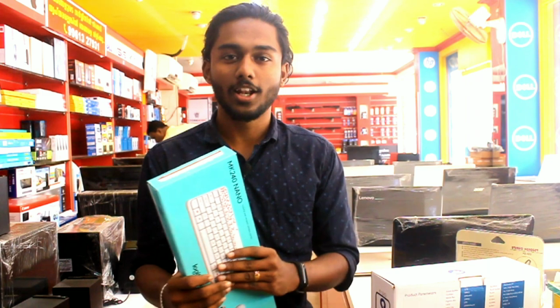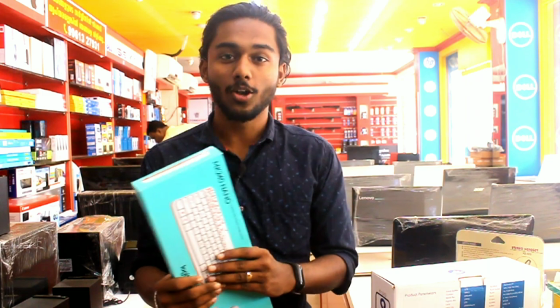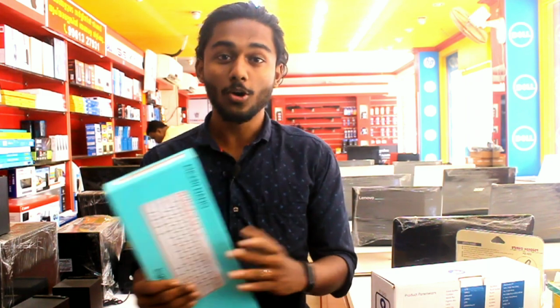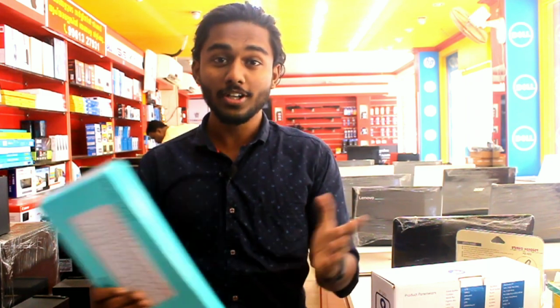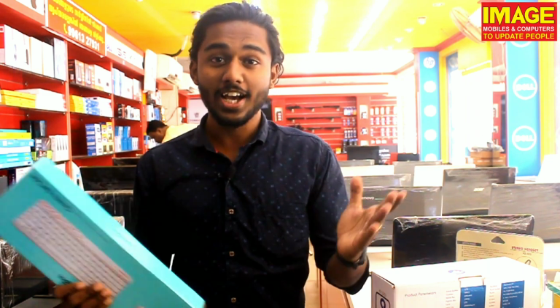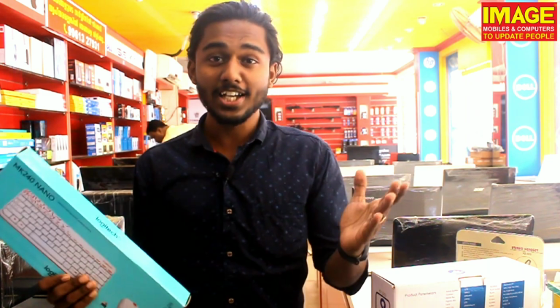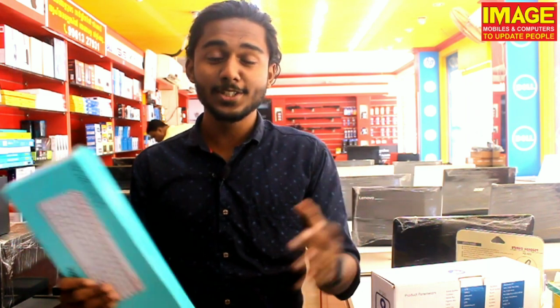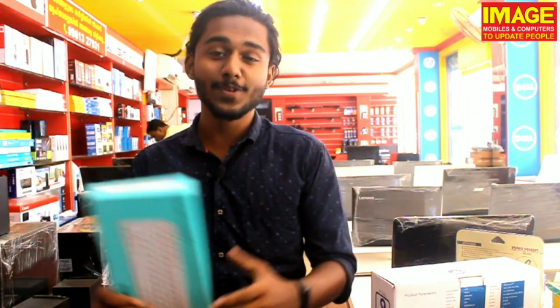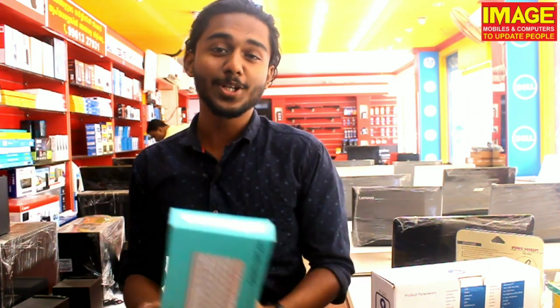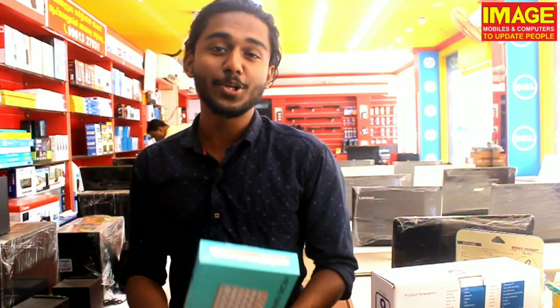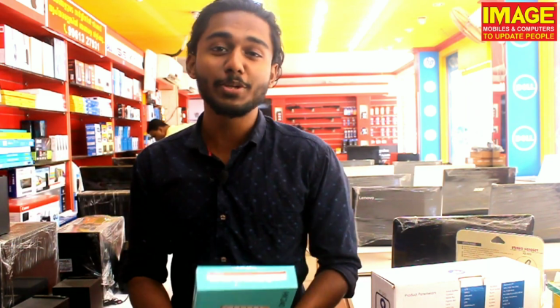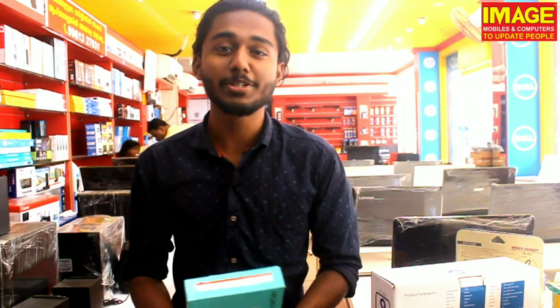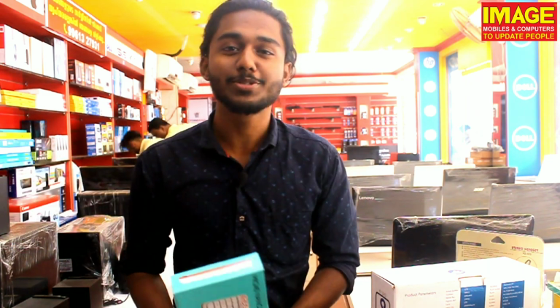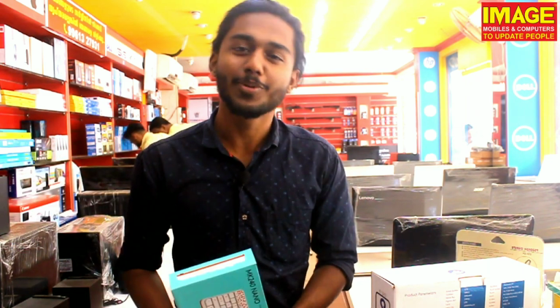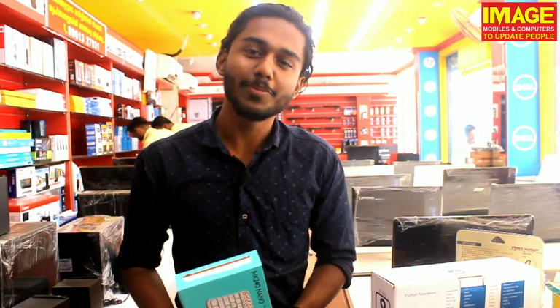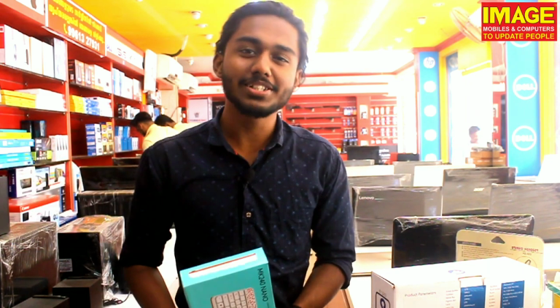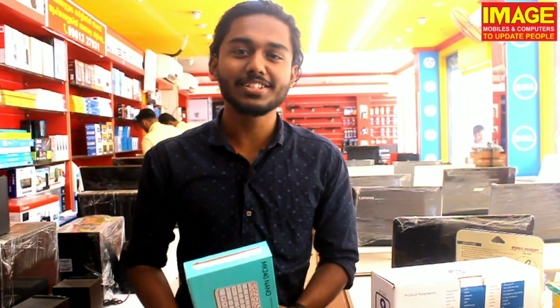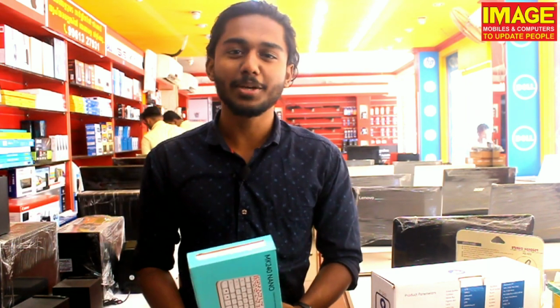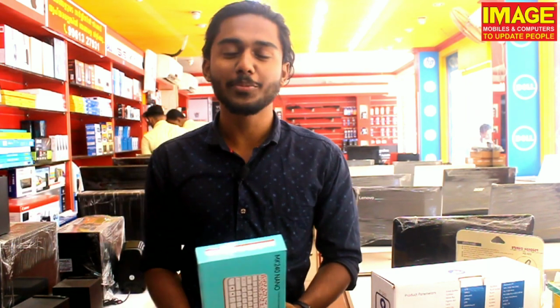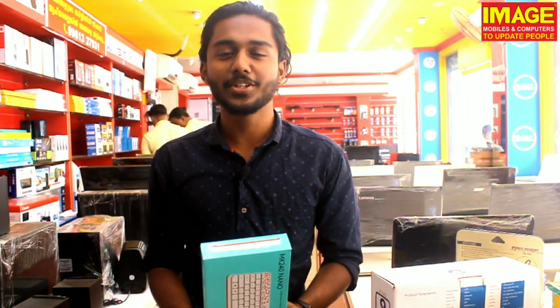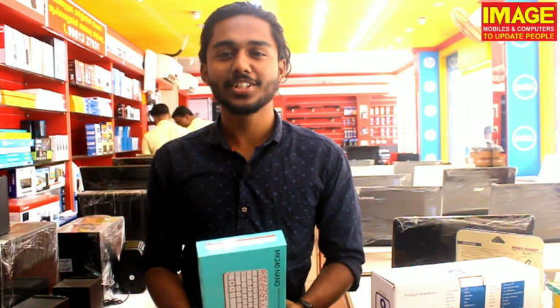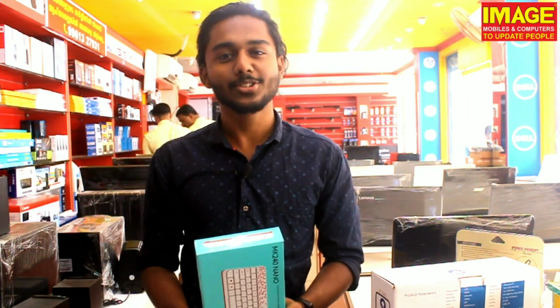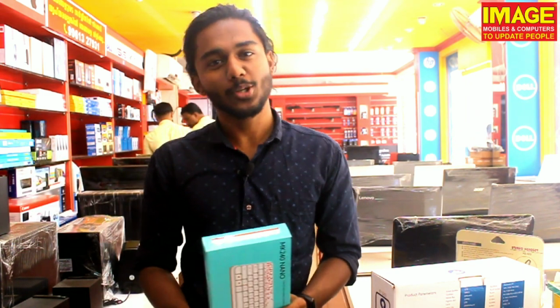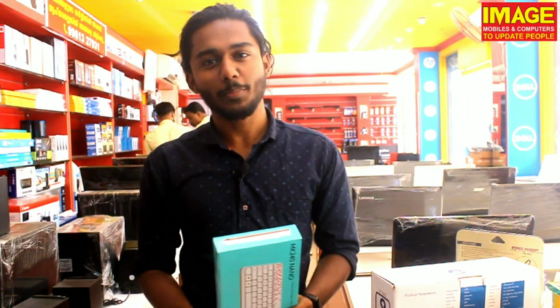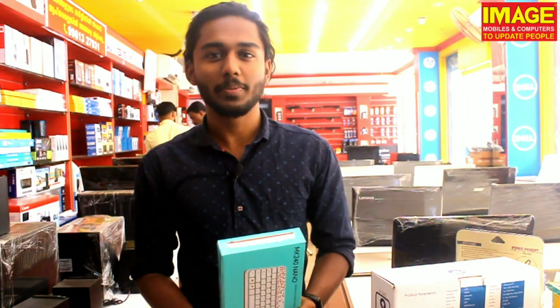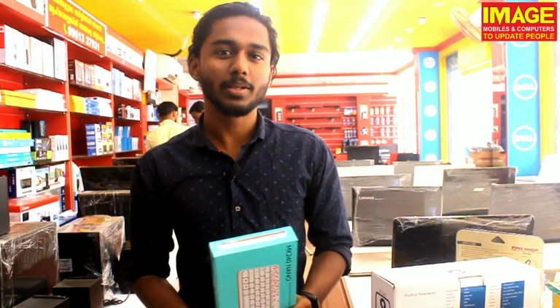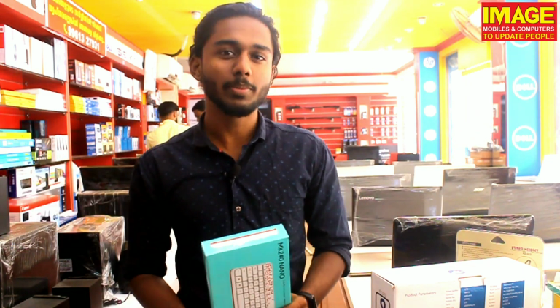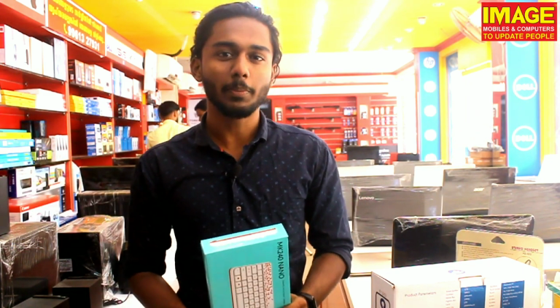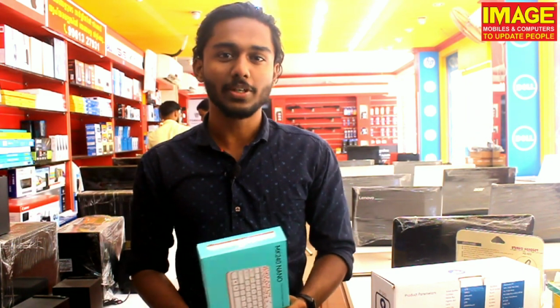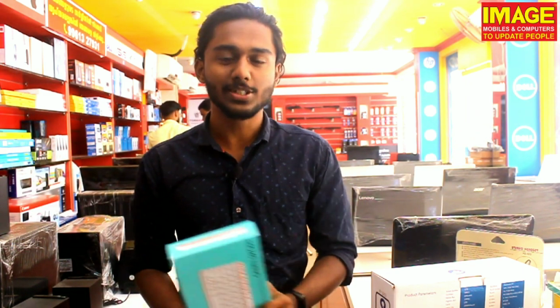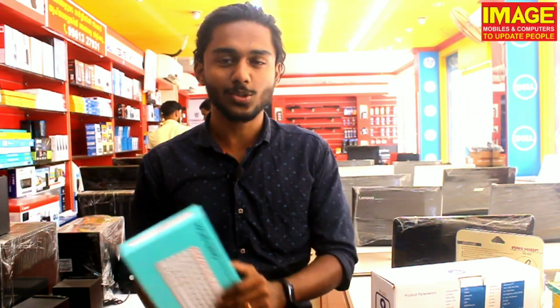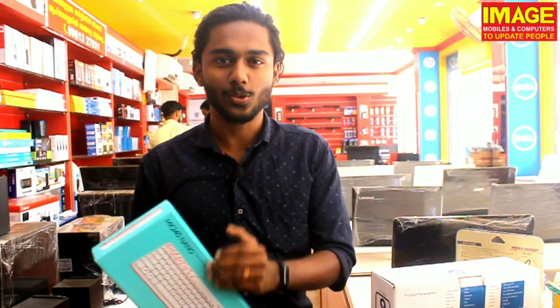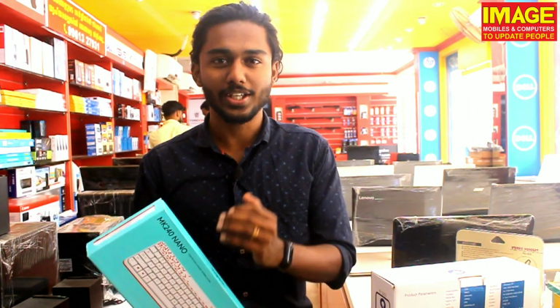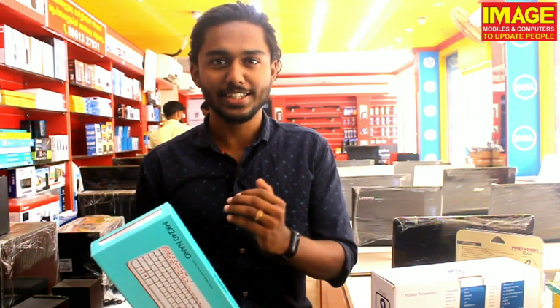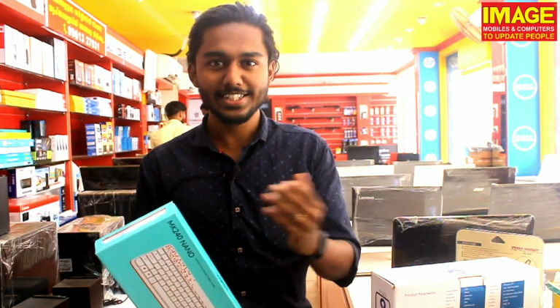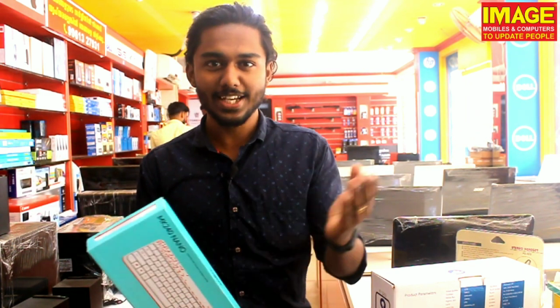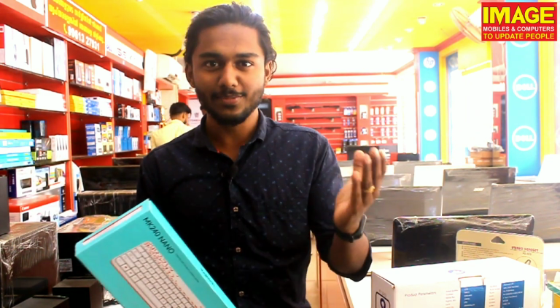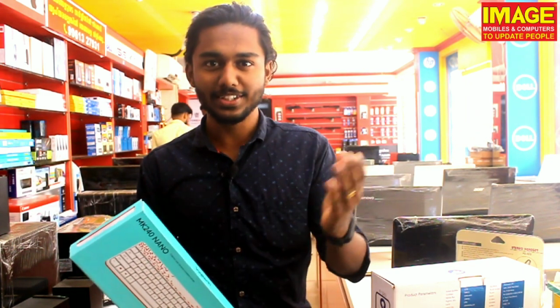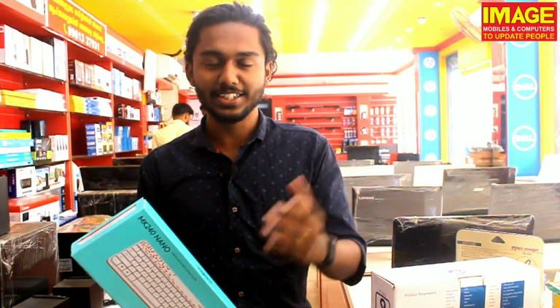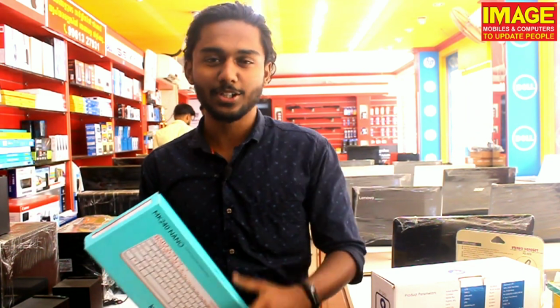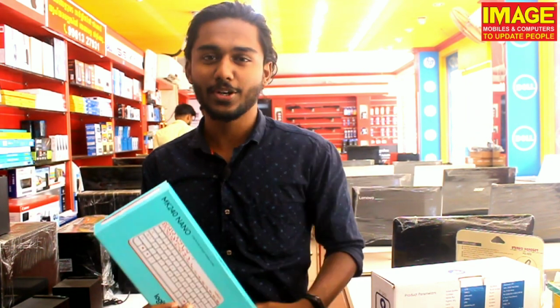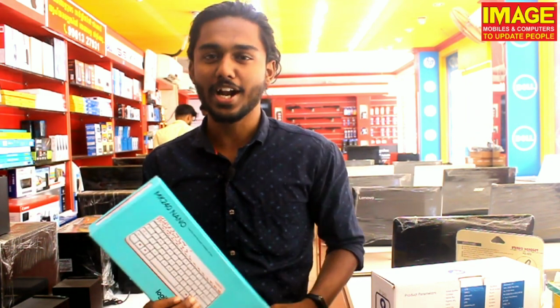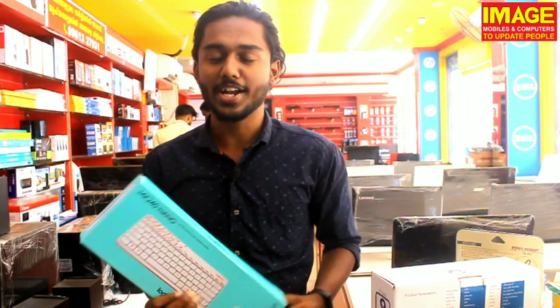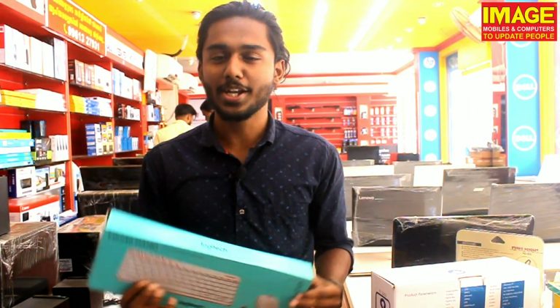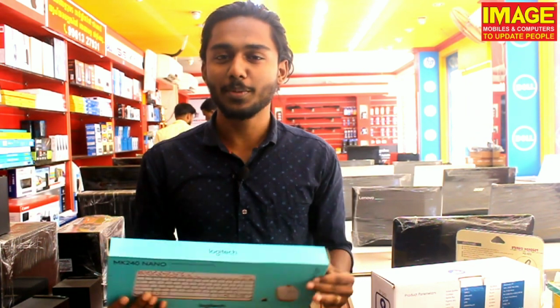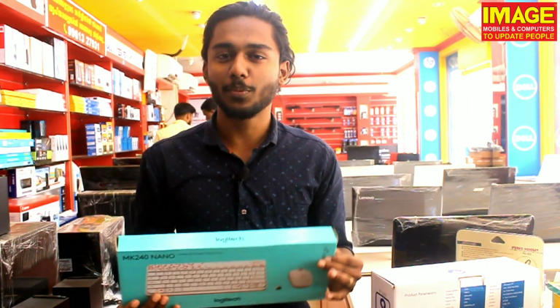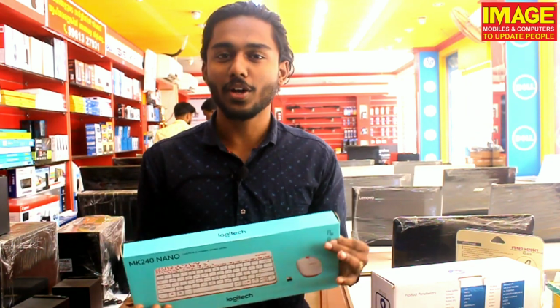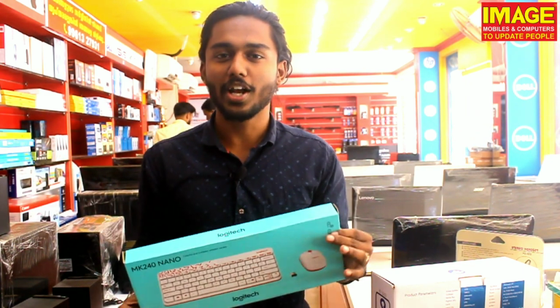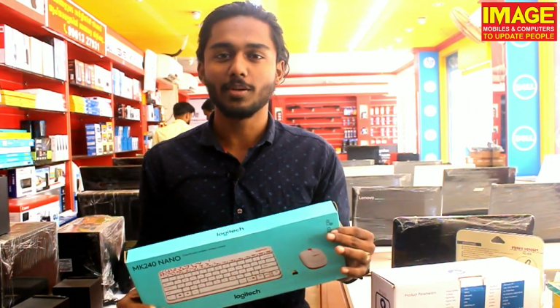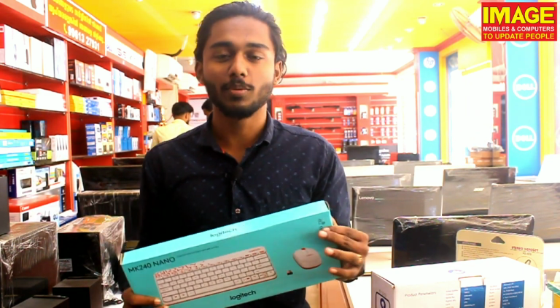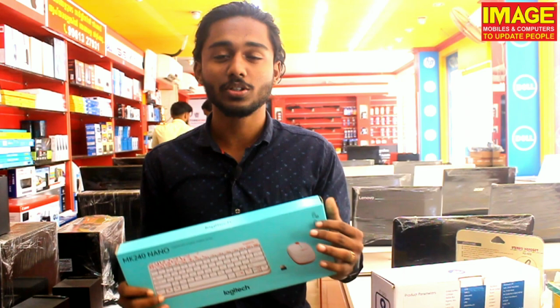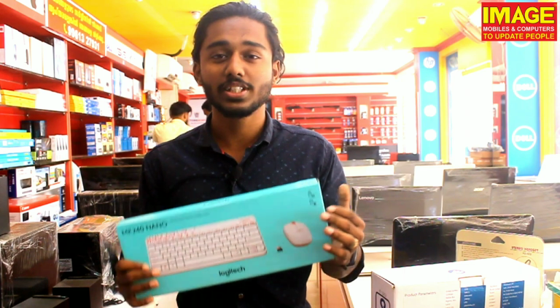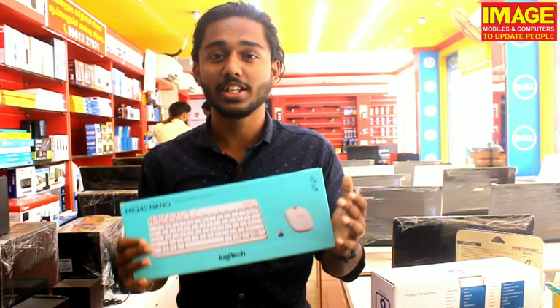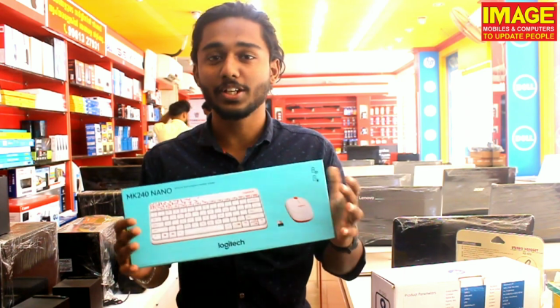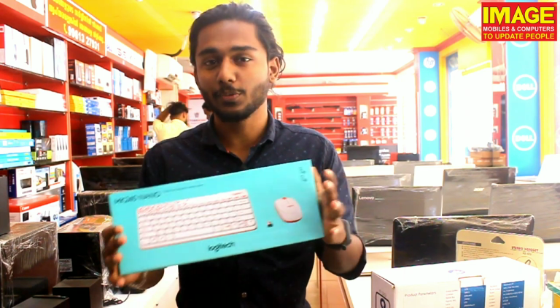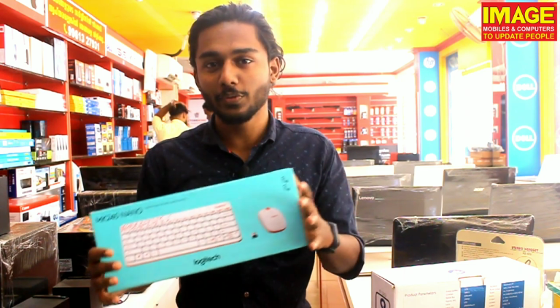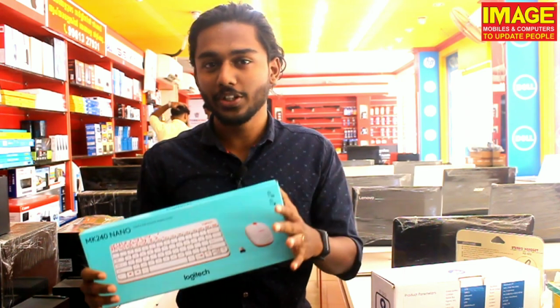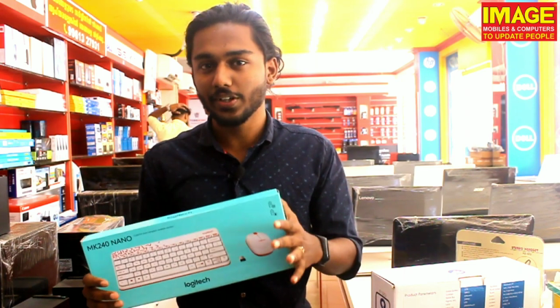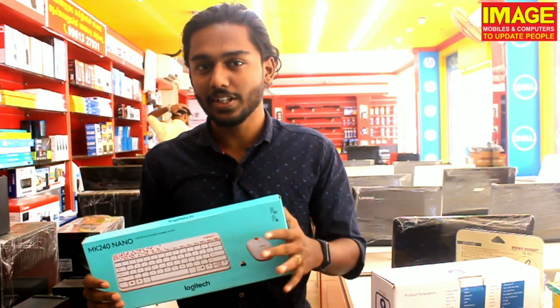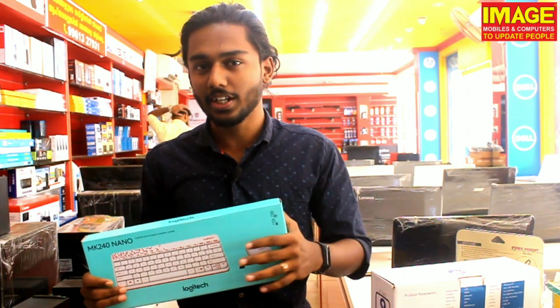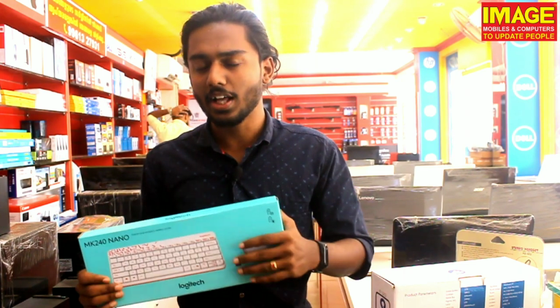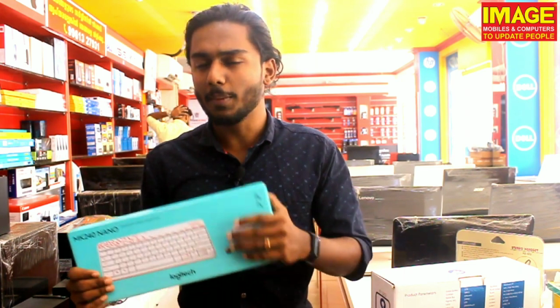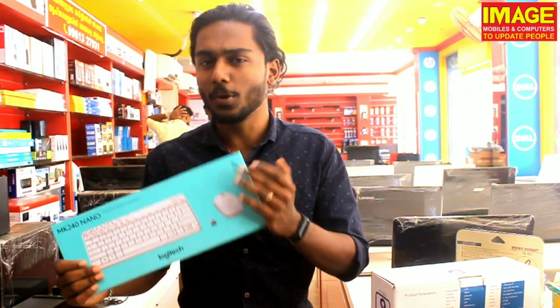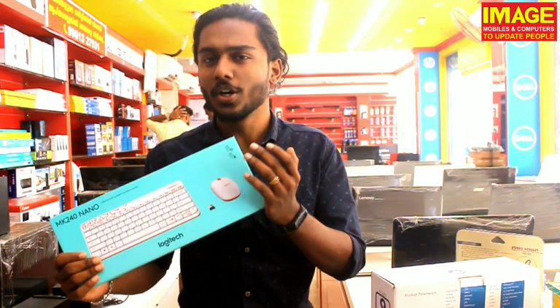Hello guys! Welcome to this unboxing and review video.